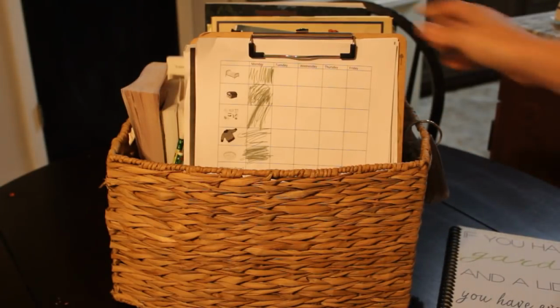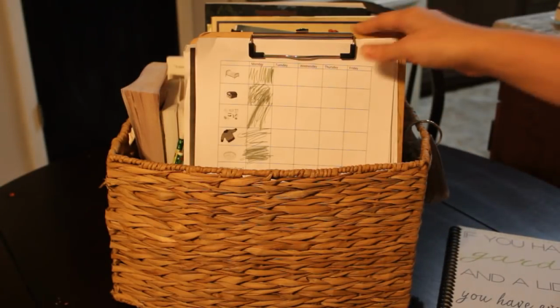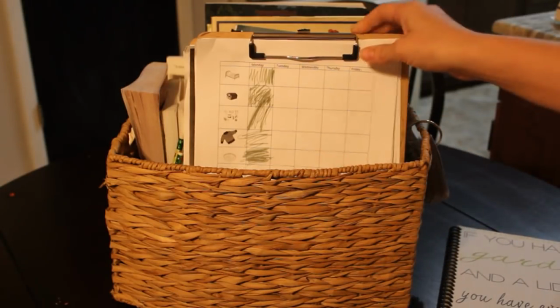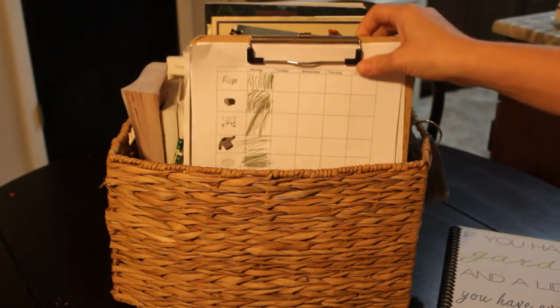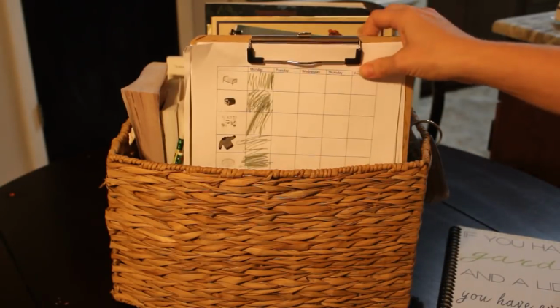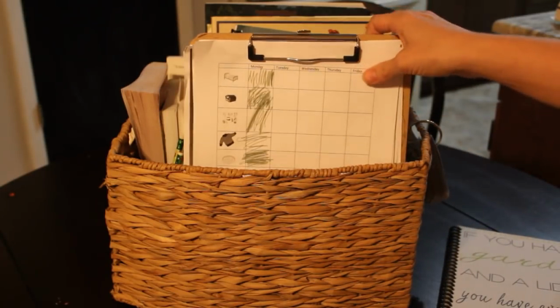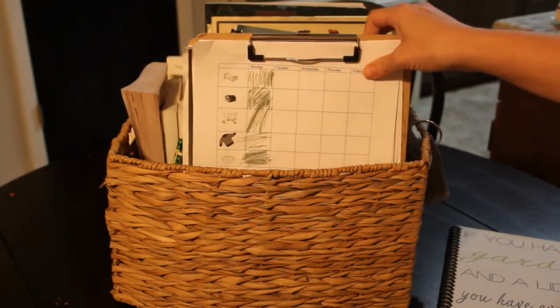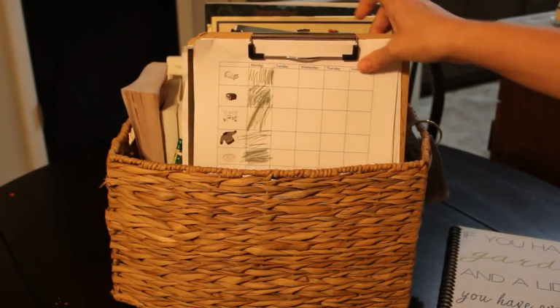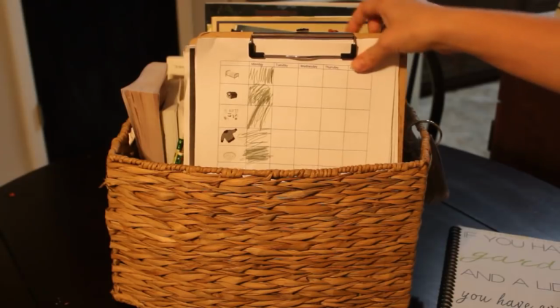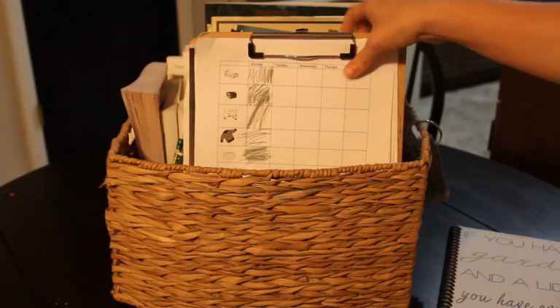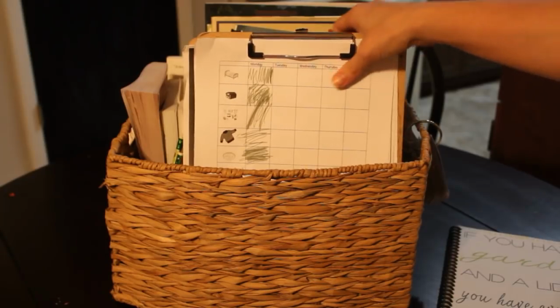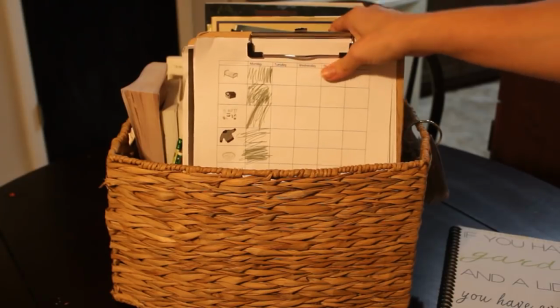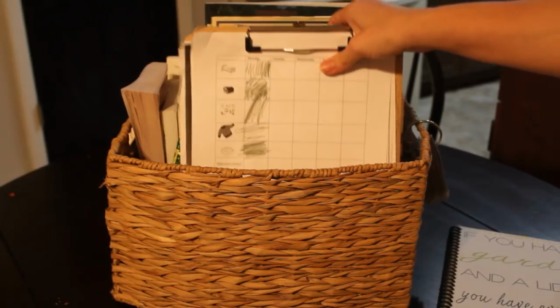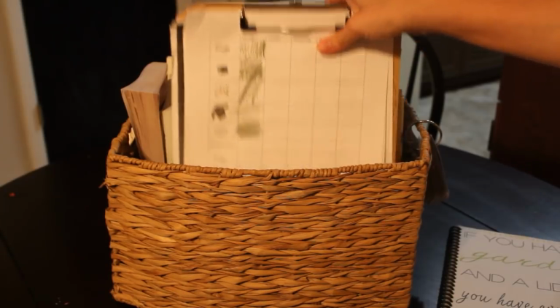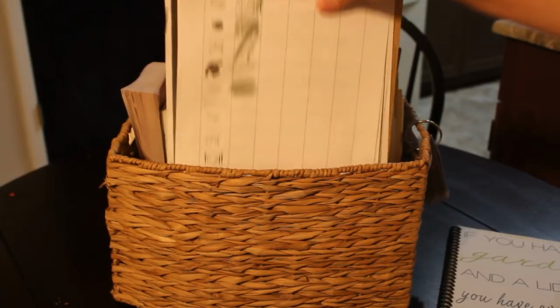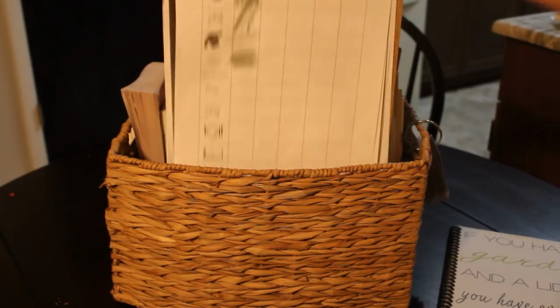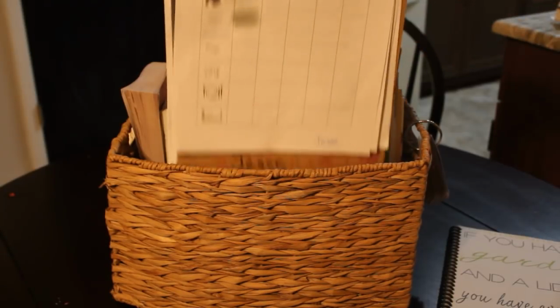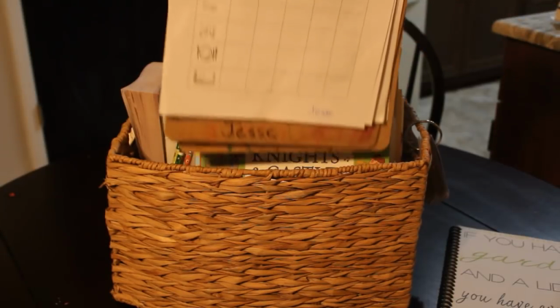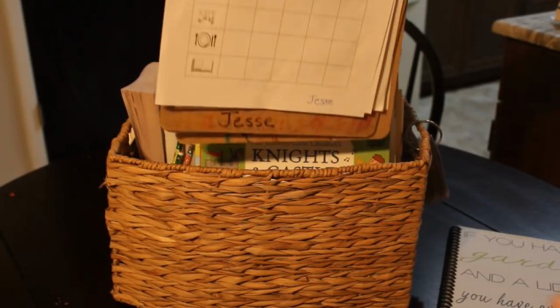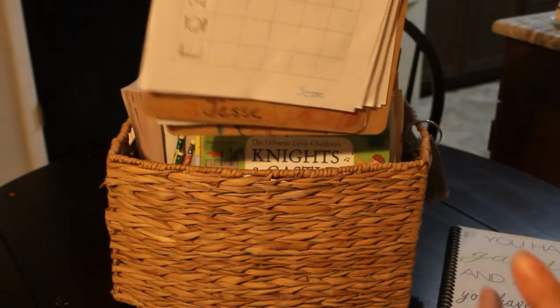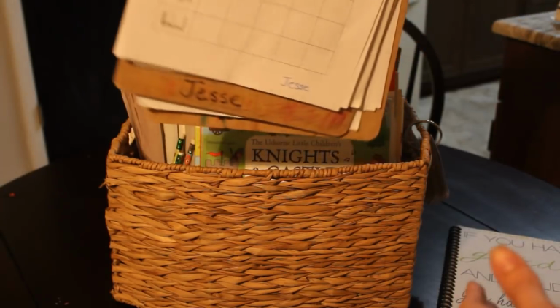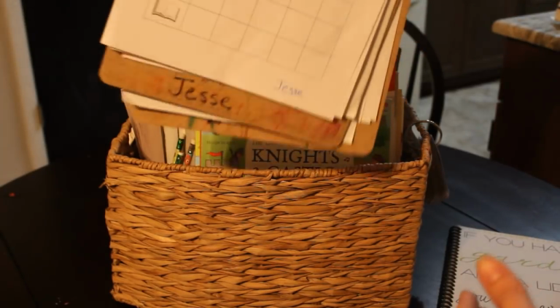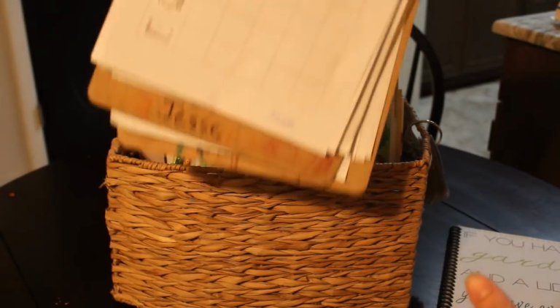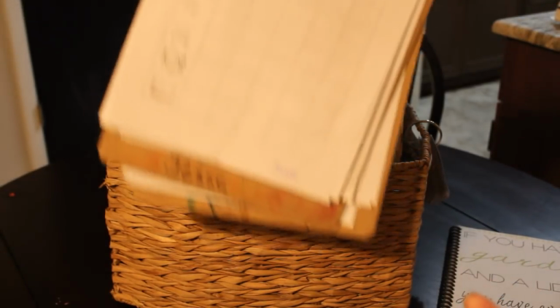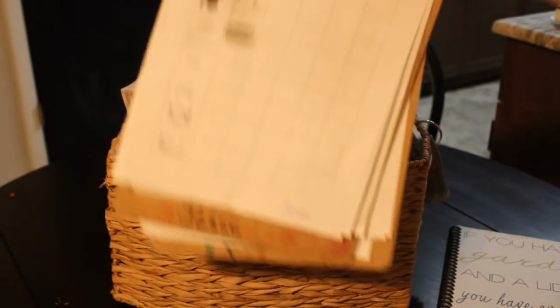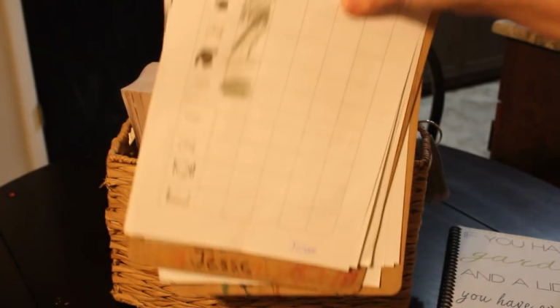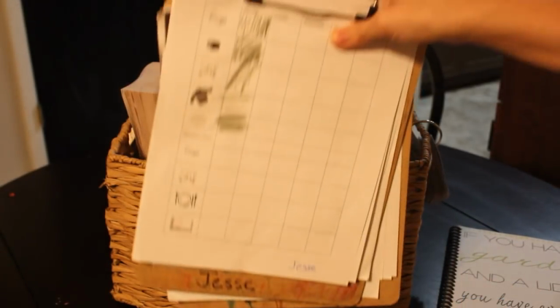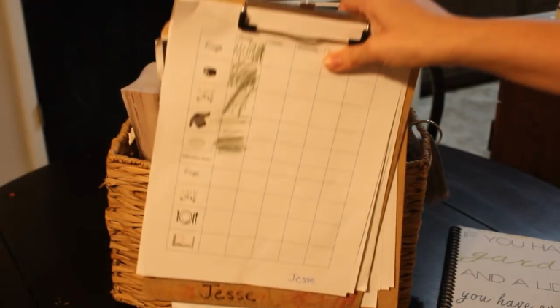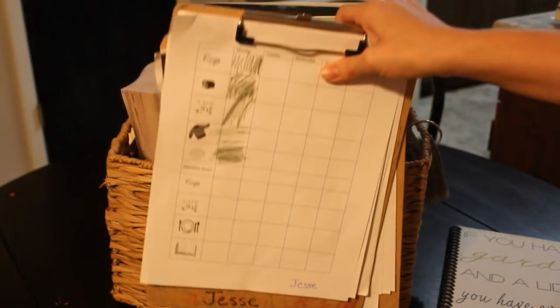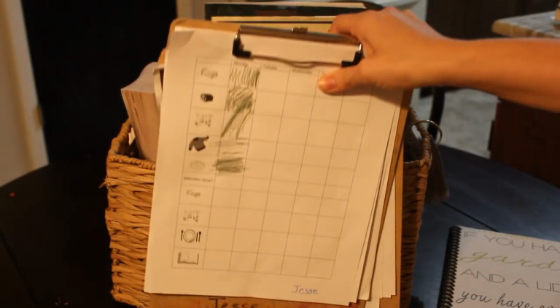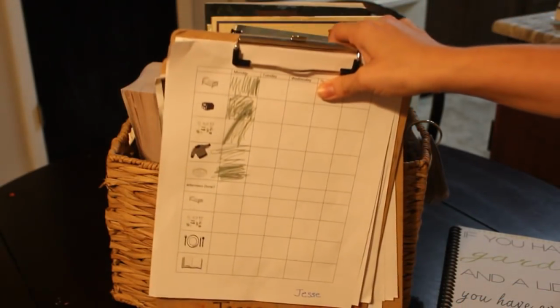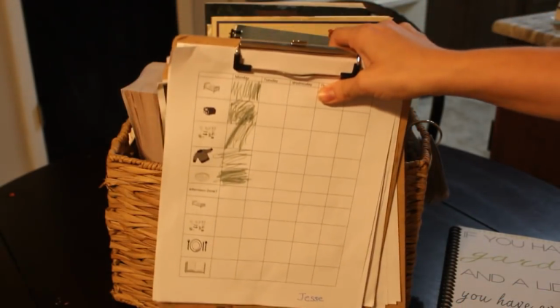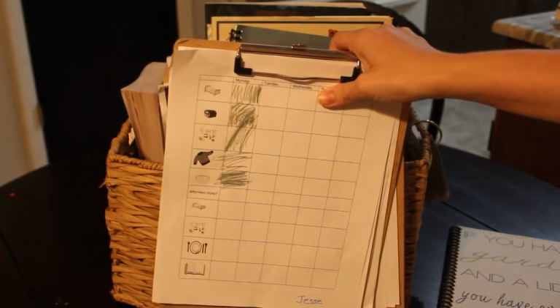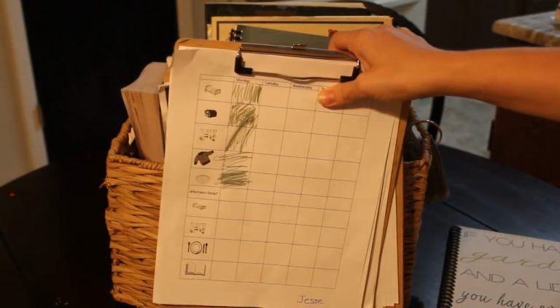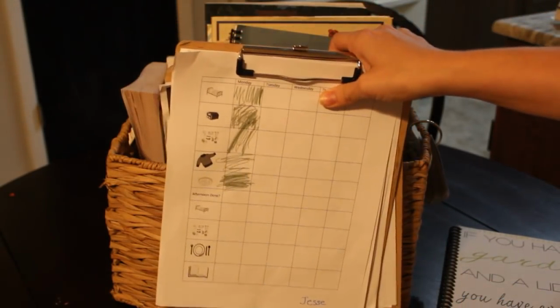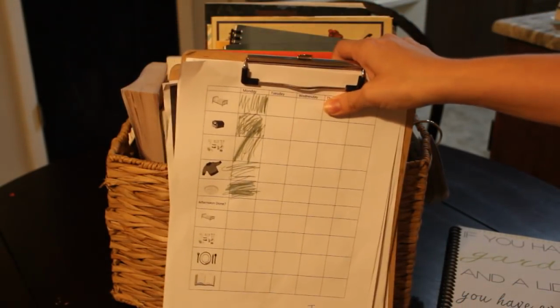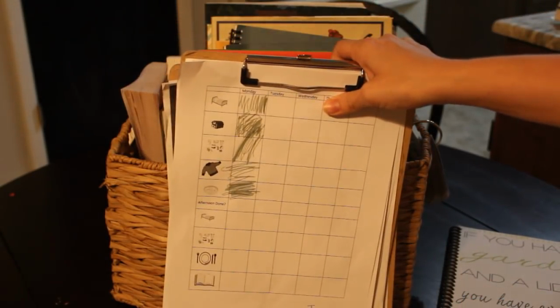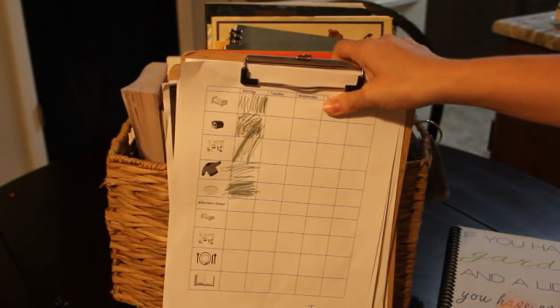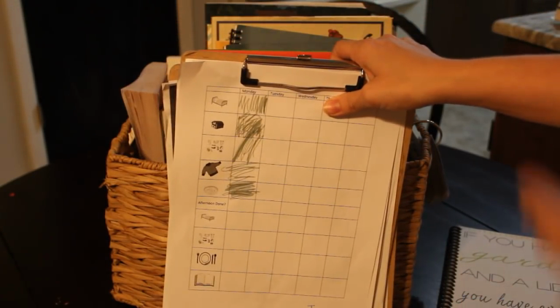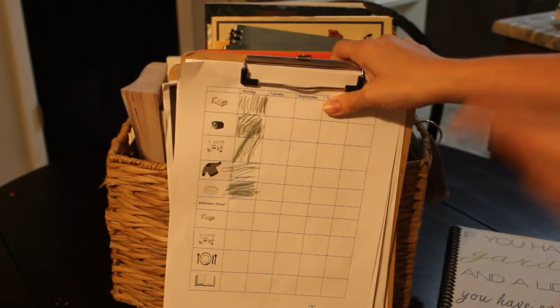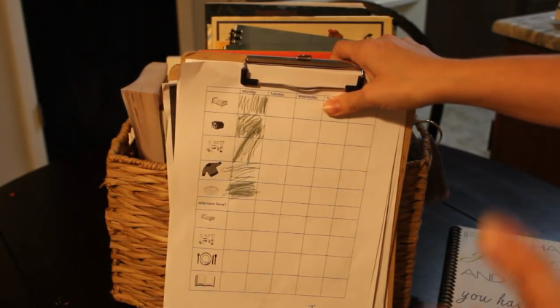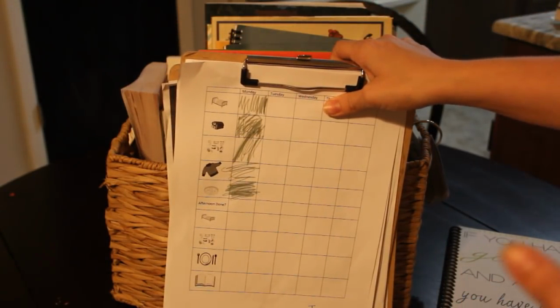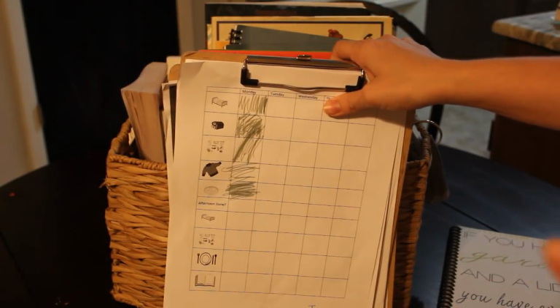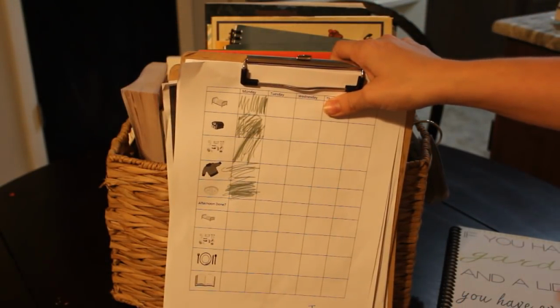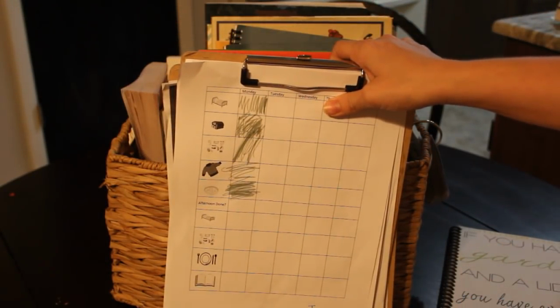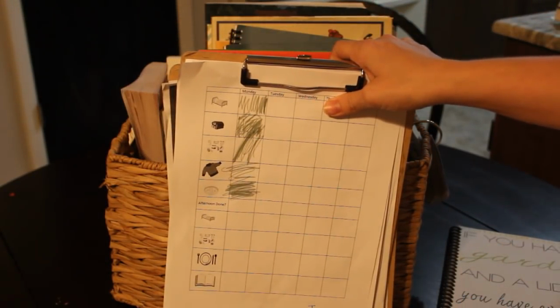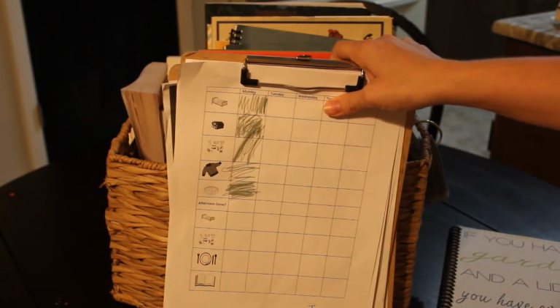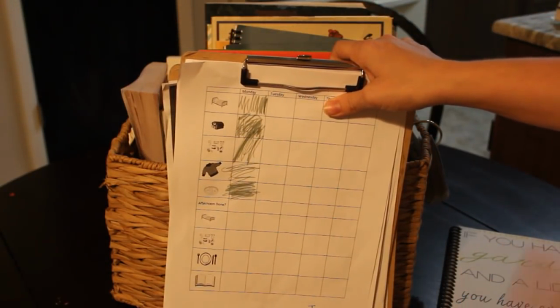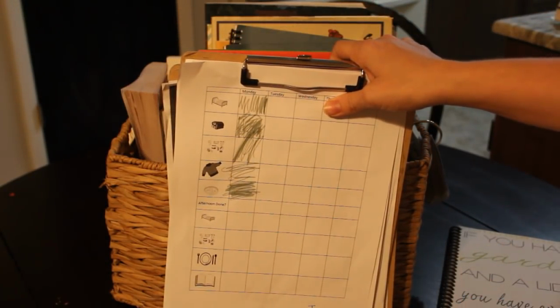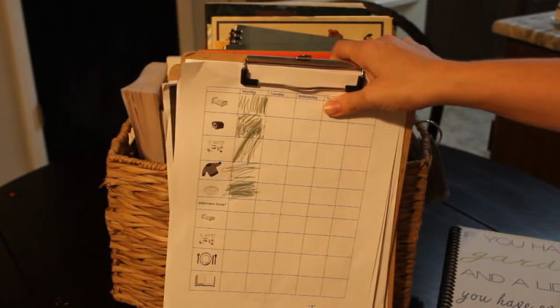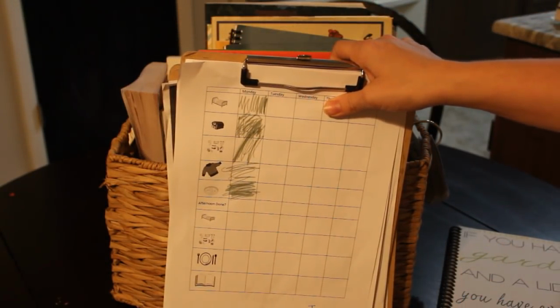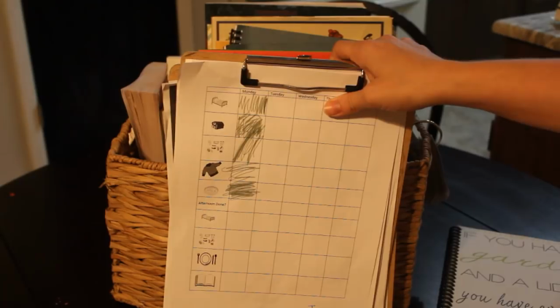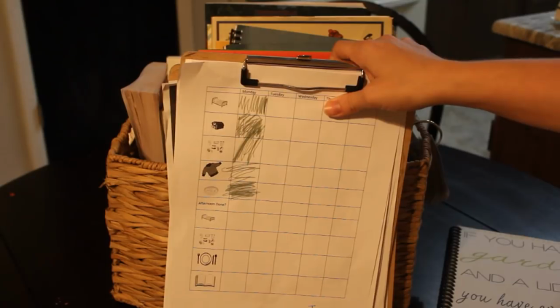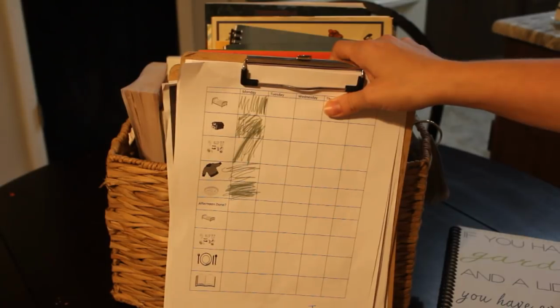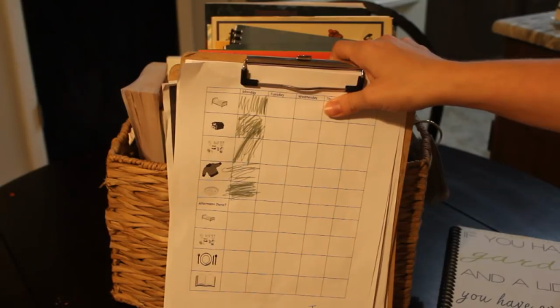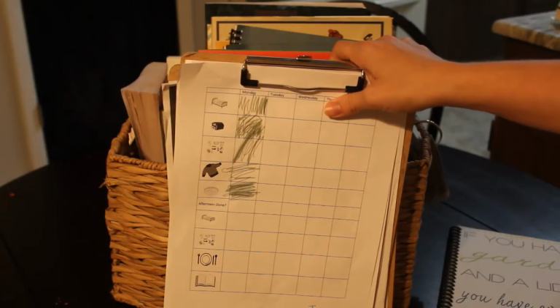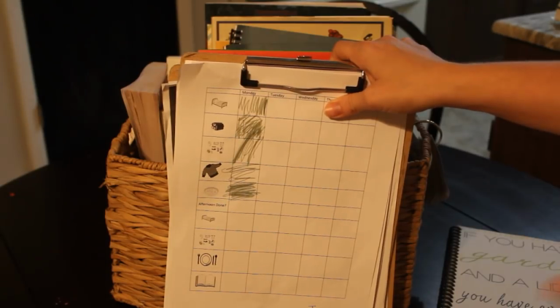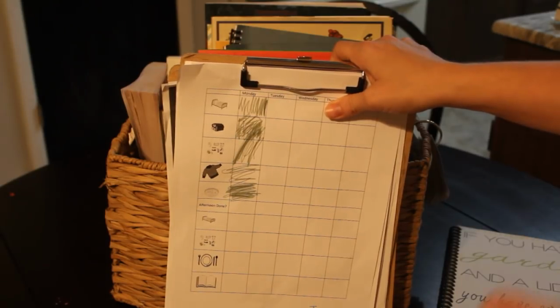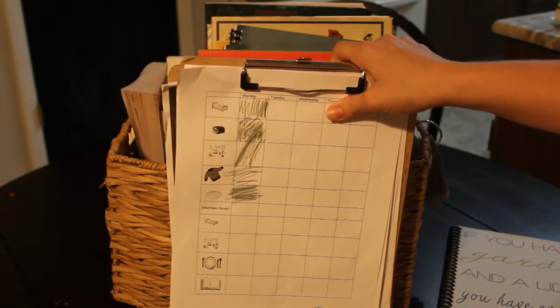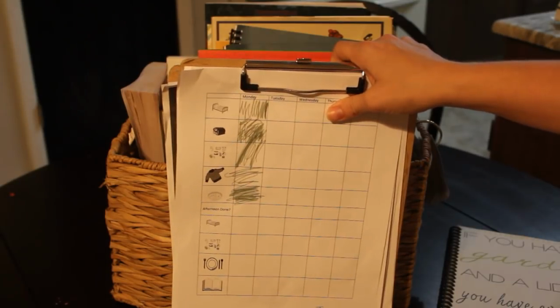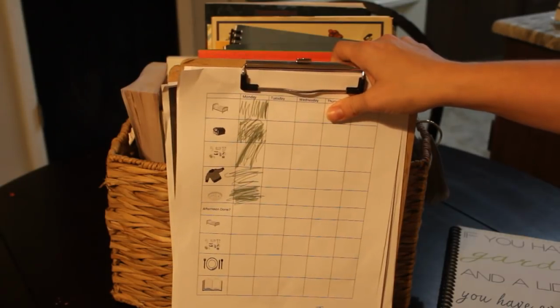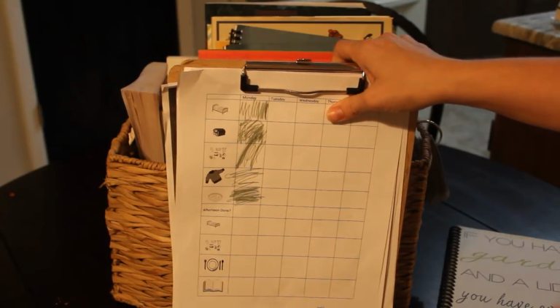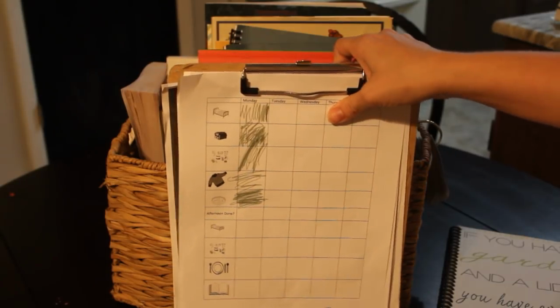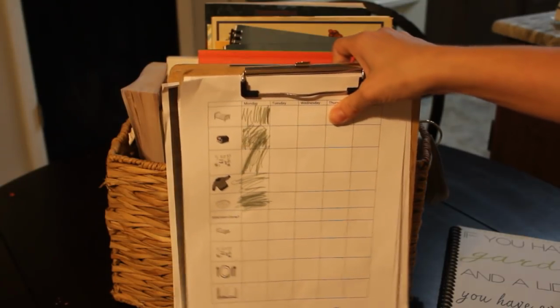They have their clipboards in here — same things as always — their chore charts, their handwriting pages, their map, etc.